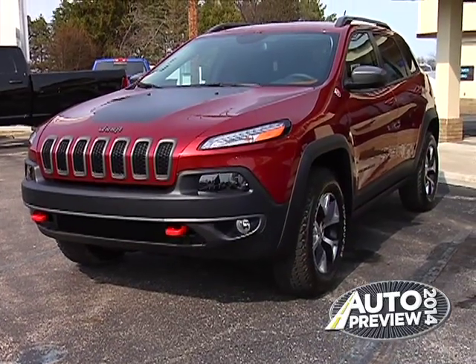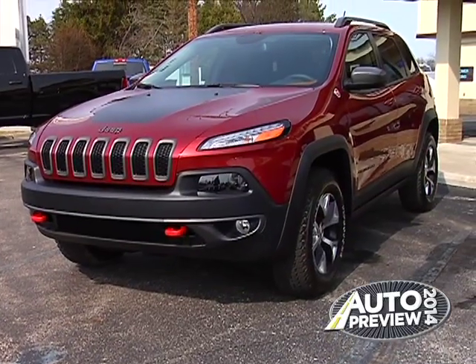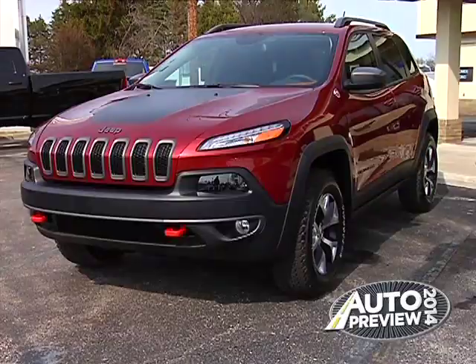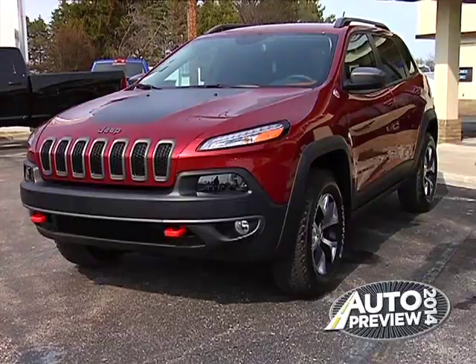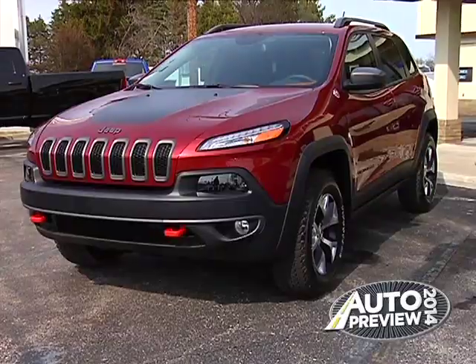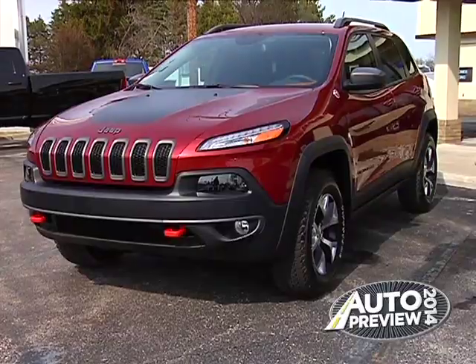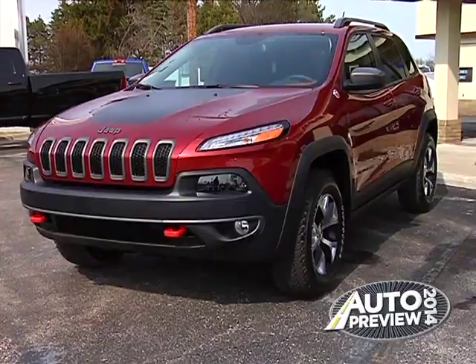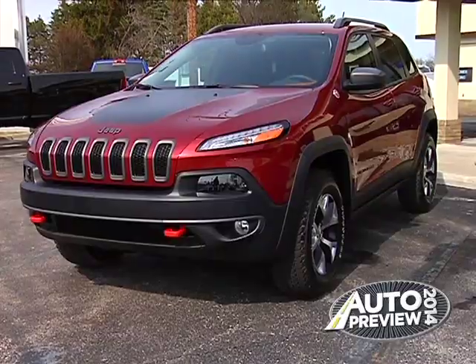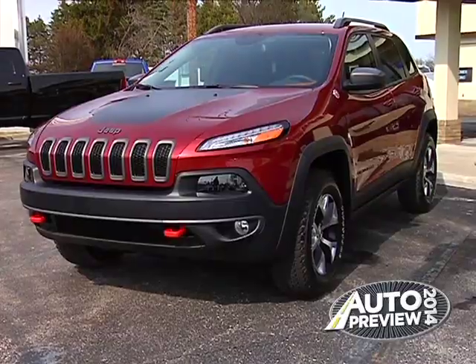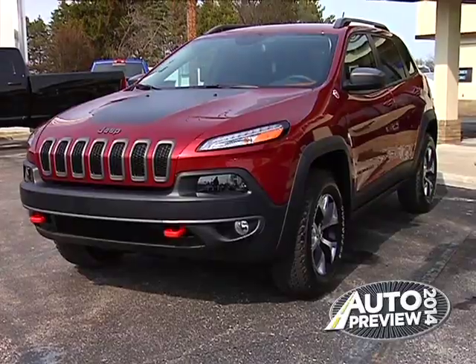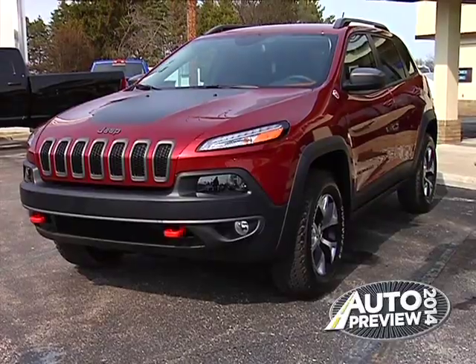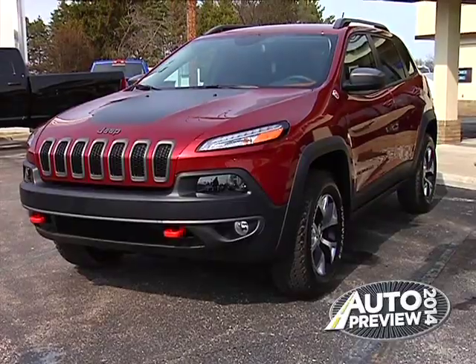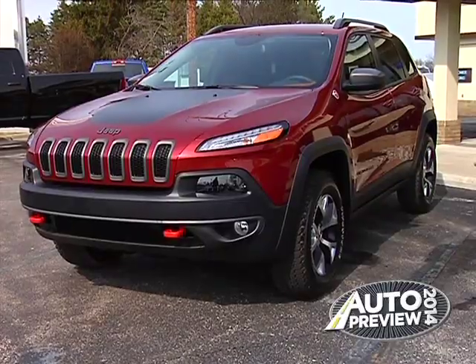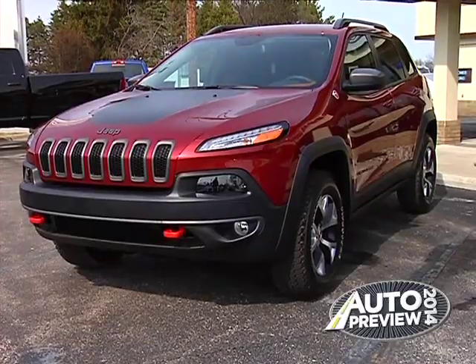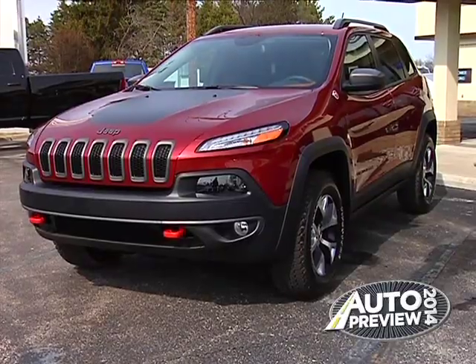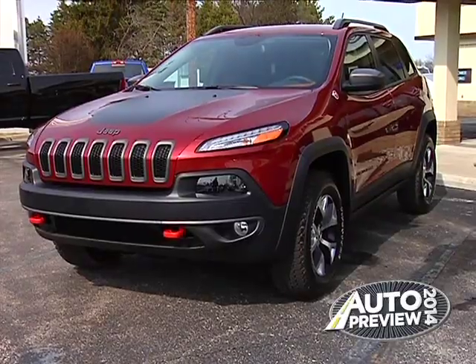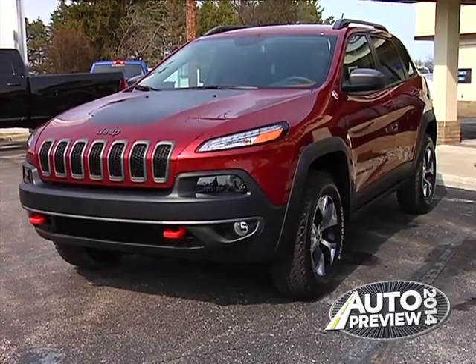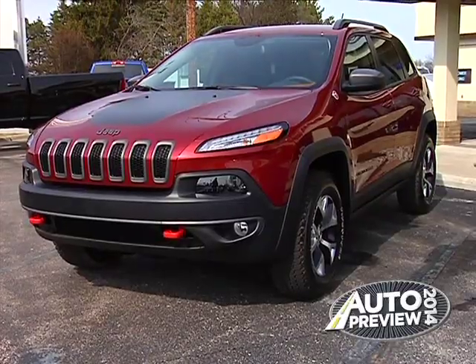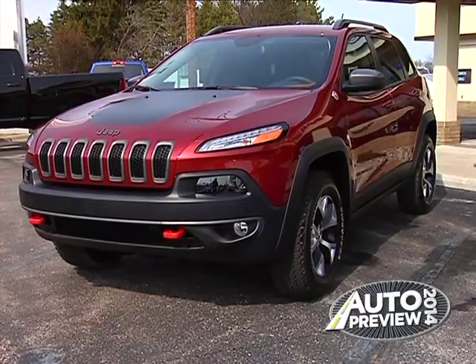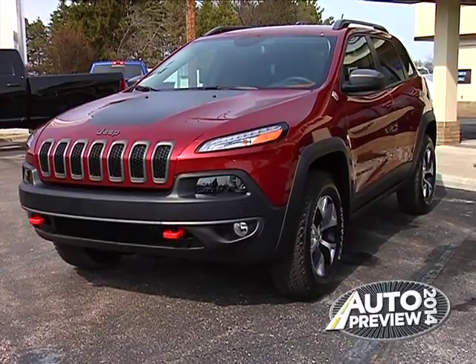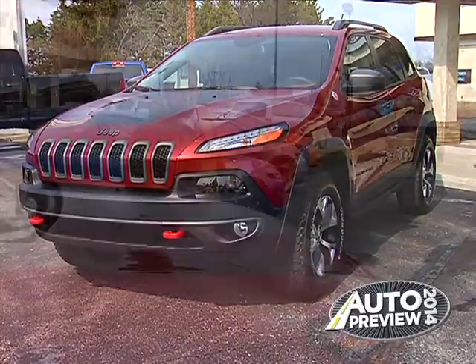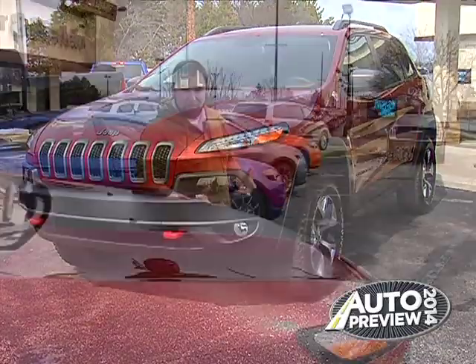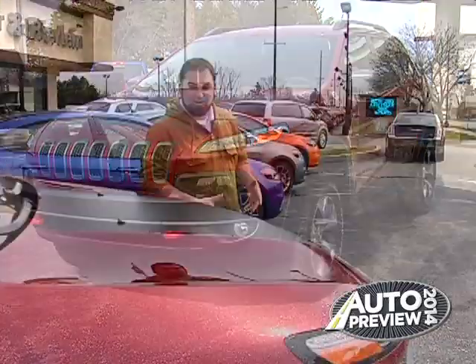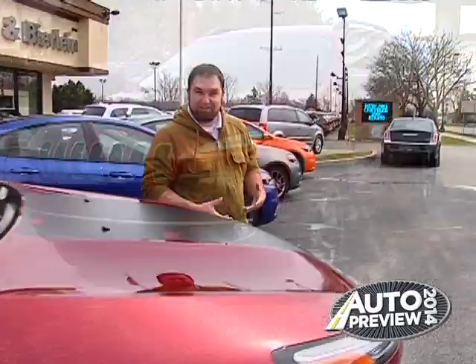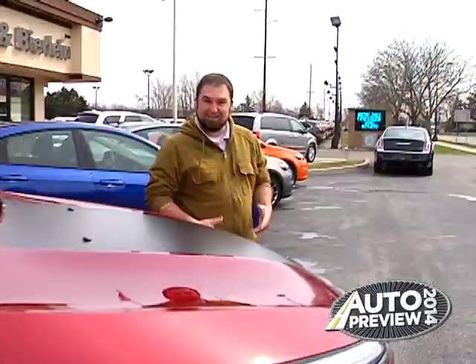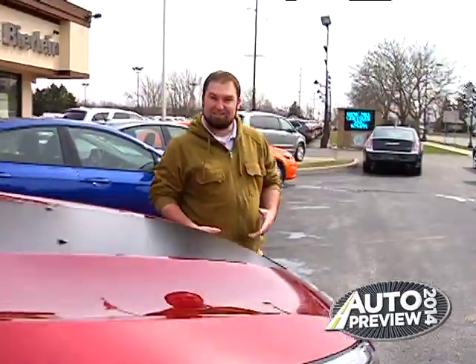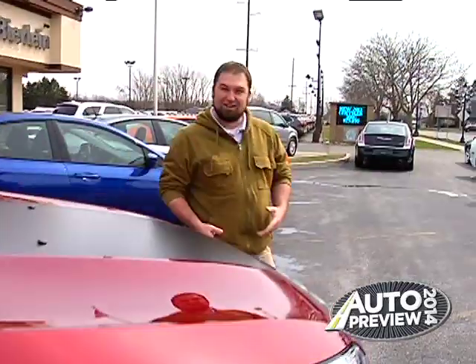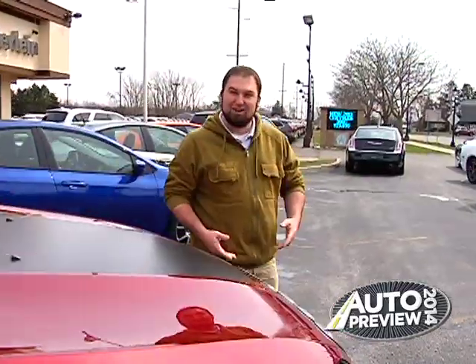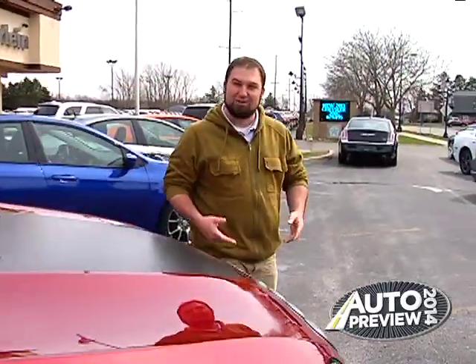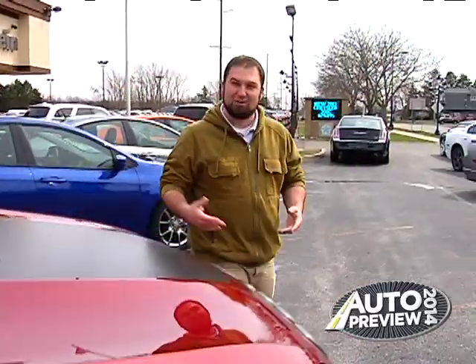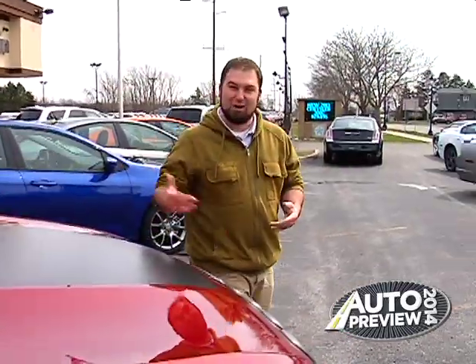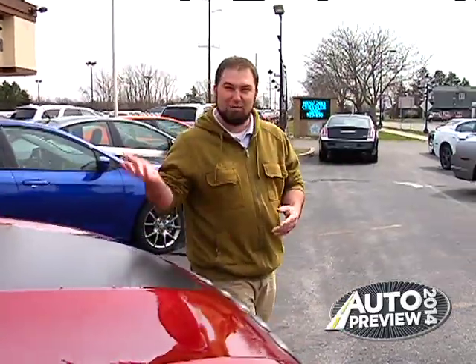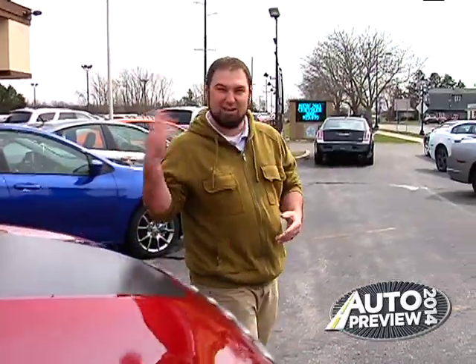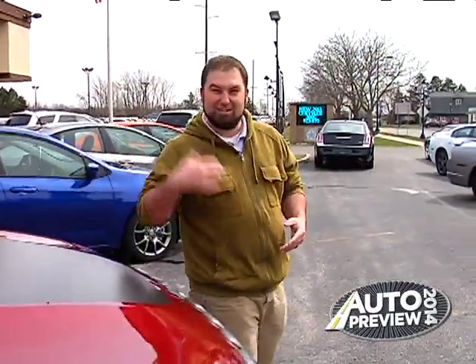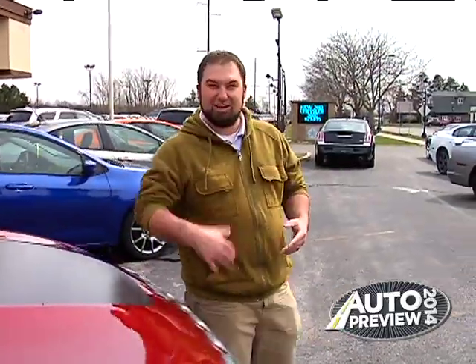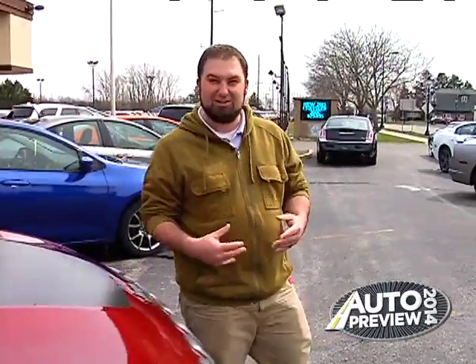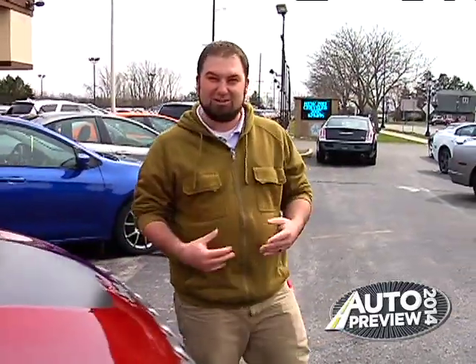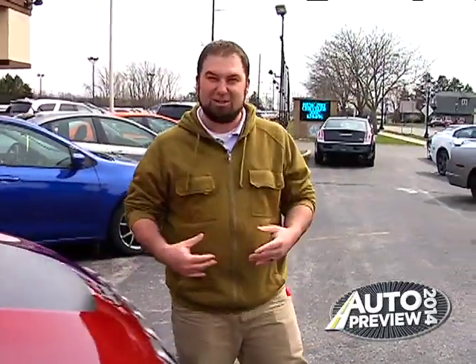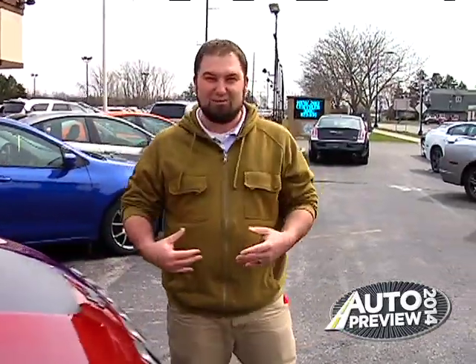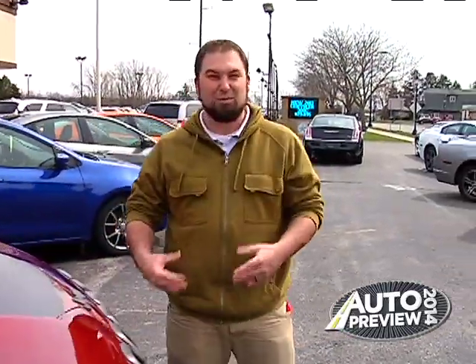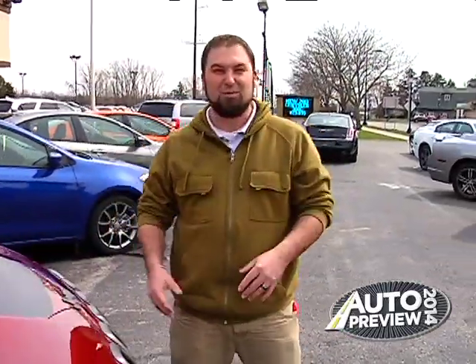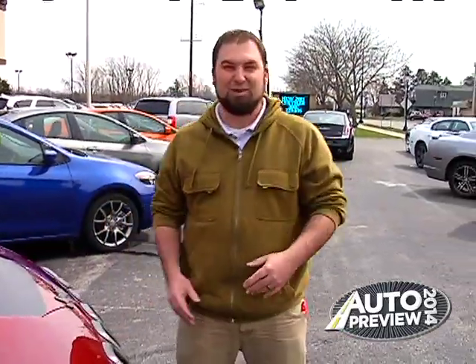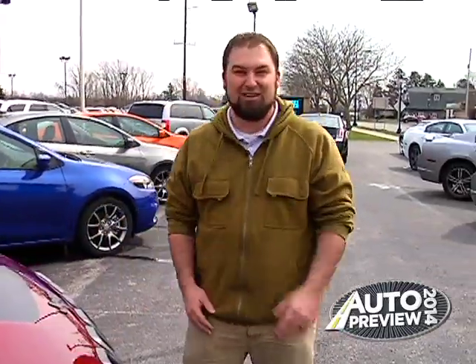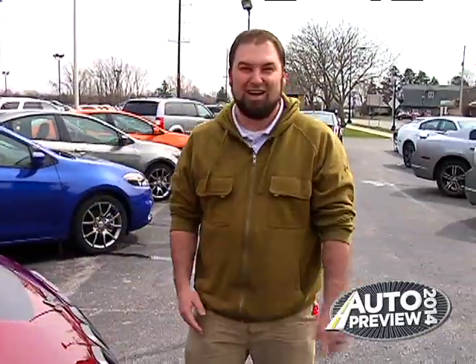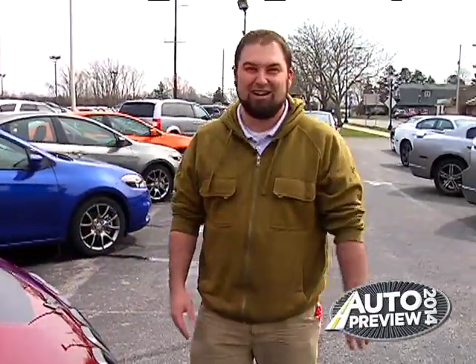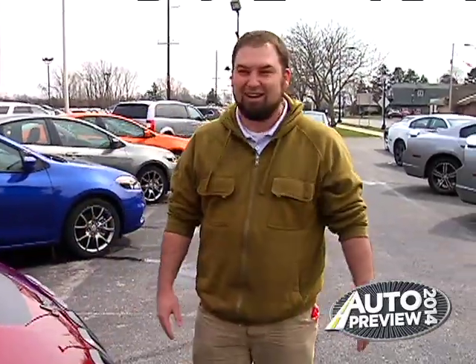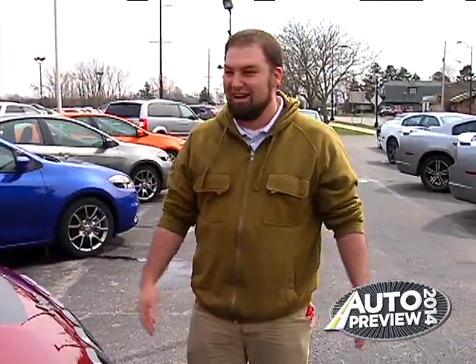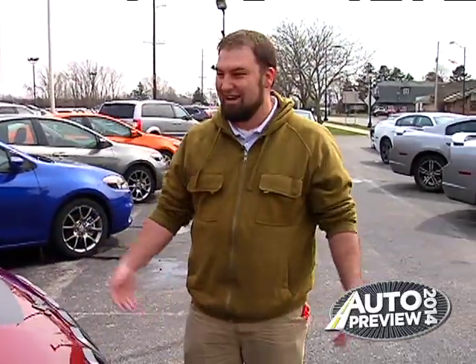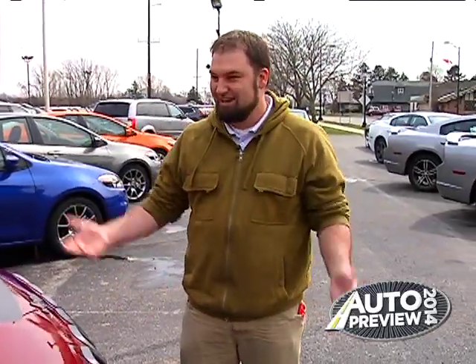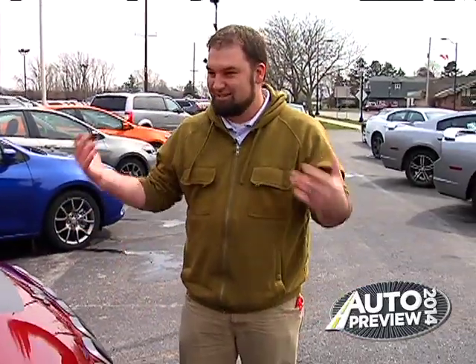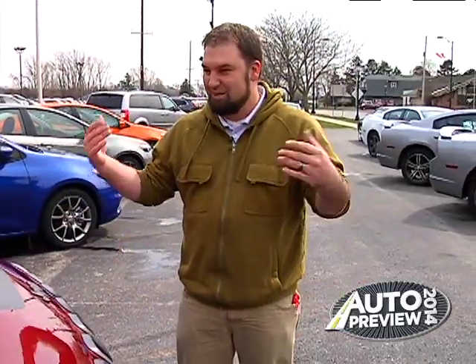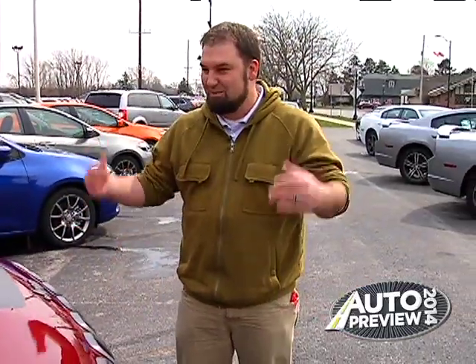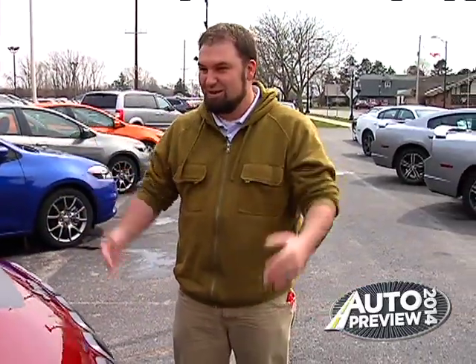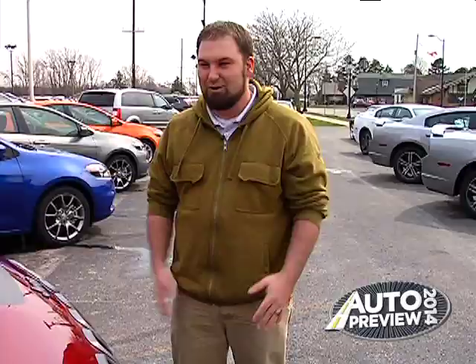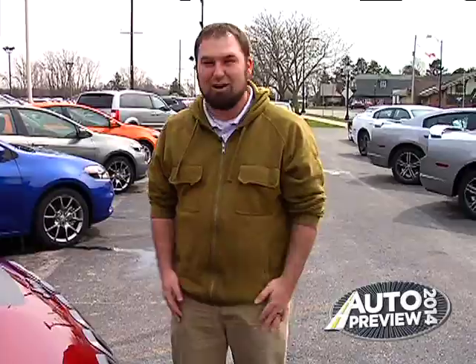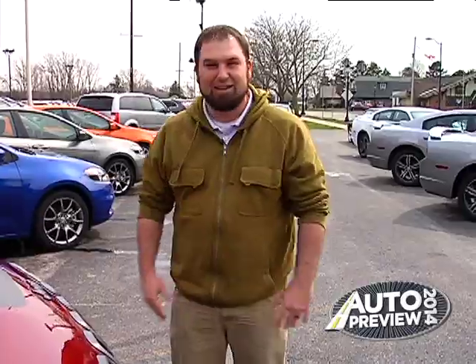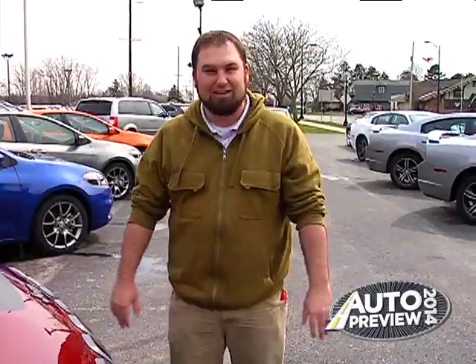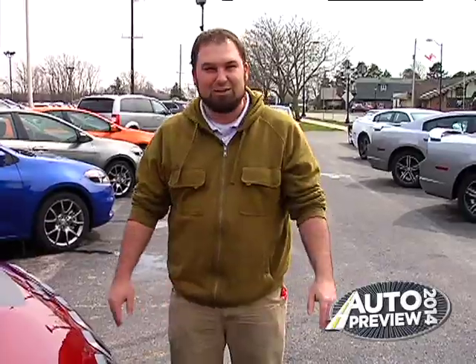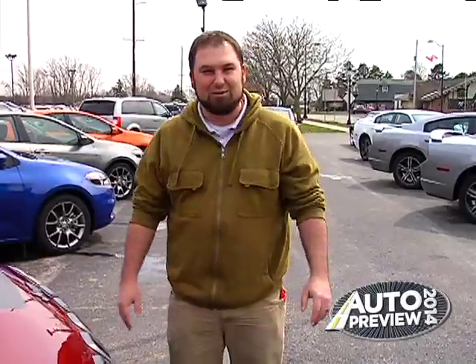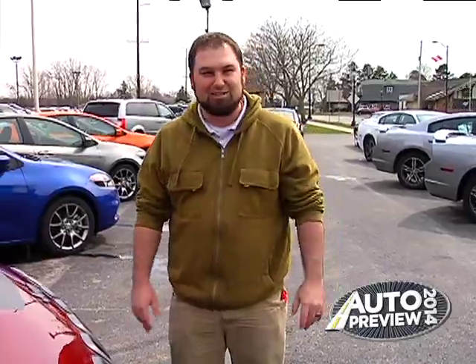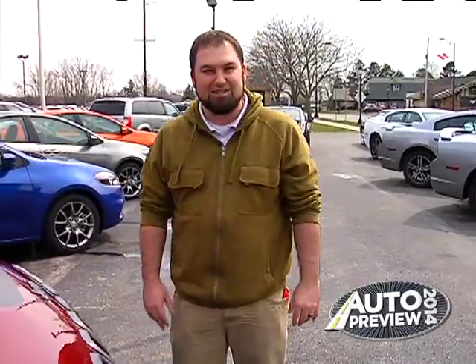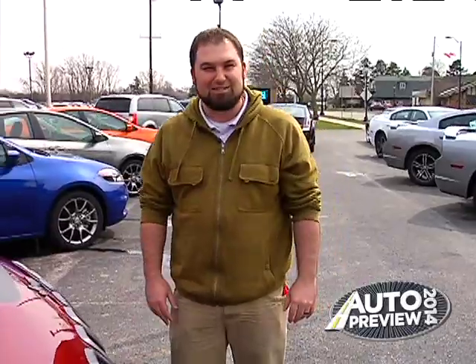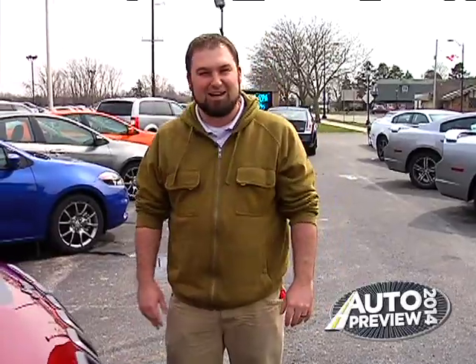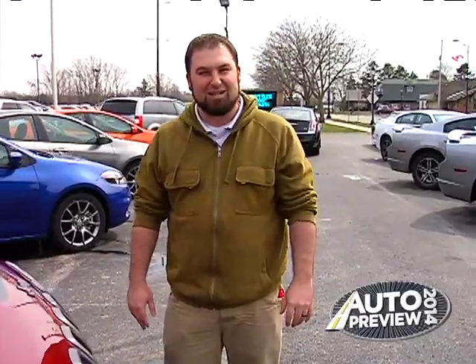There's a lot more to talk about in this car, so come on down to Schaefer & Bierlein and see me or any of the other sales guys, and we'll help you out.